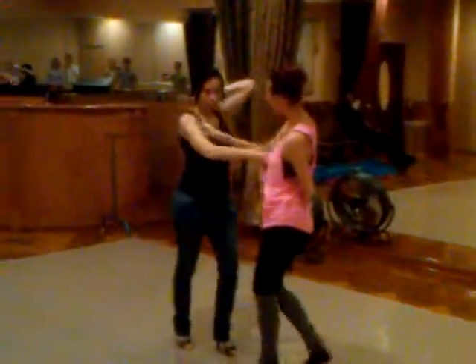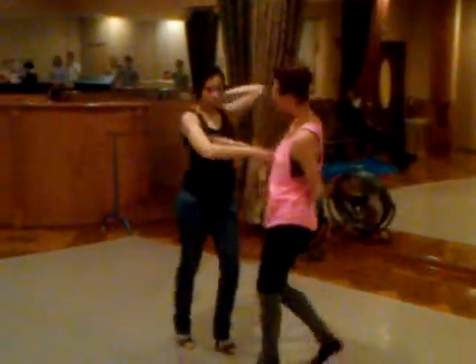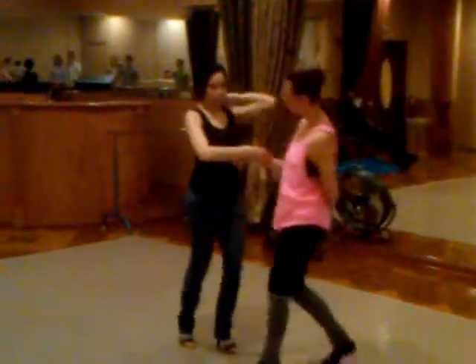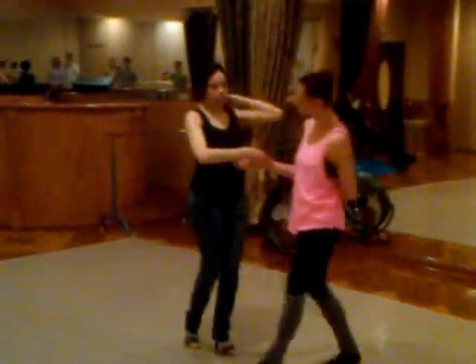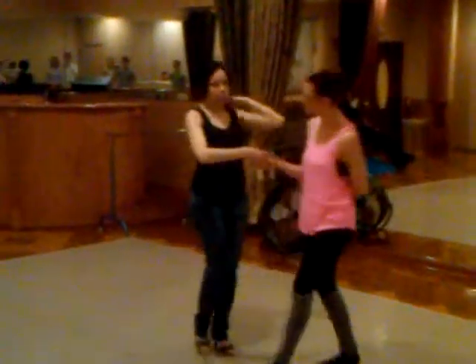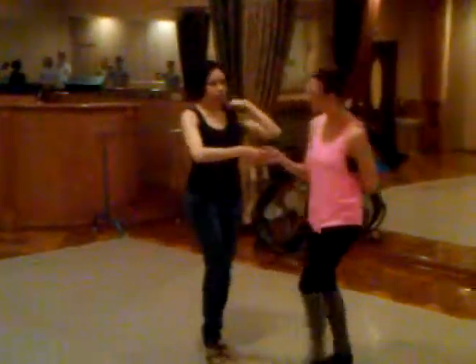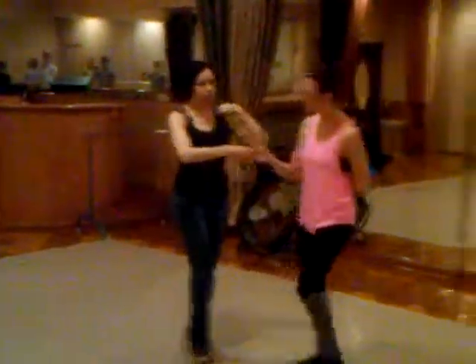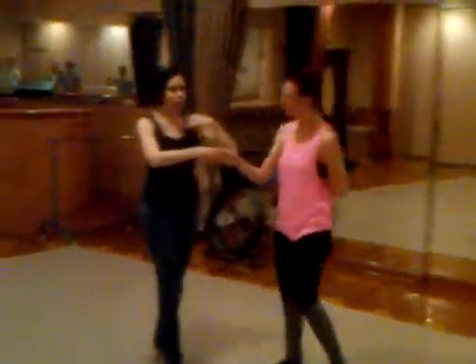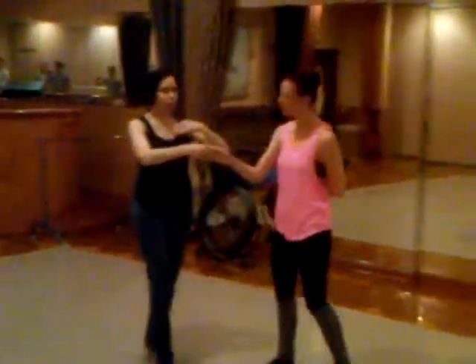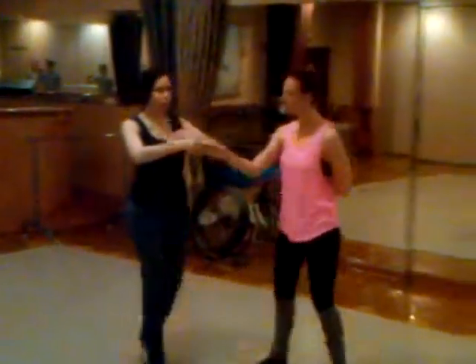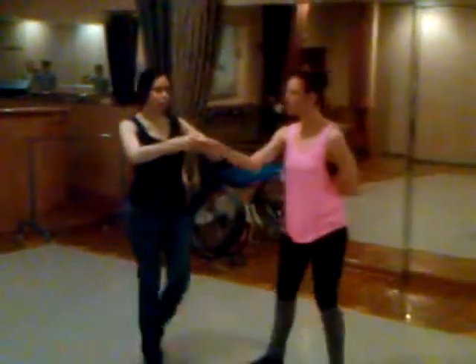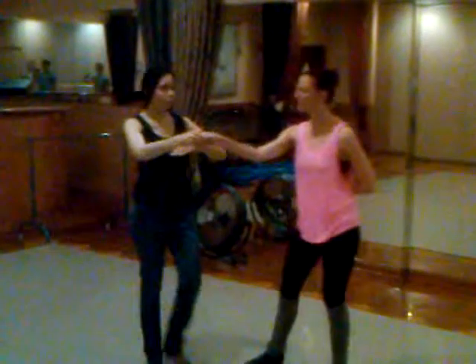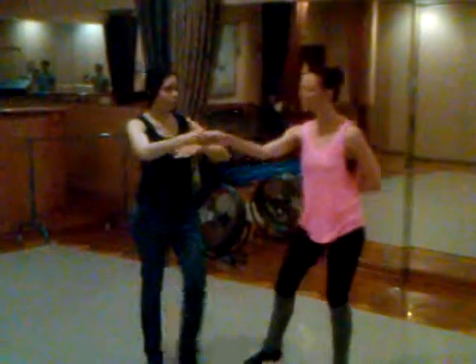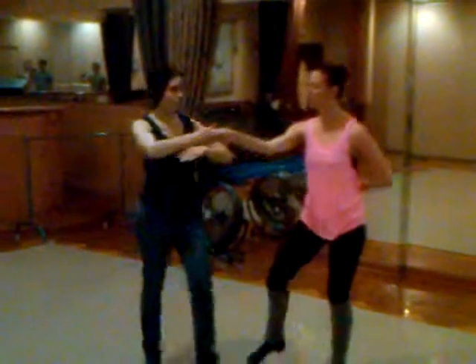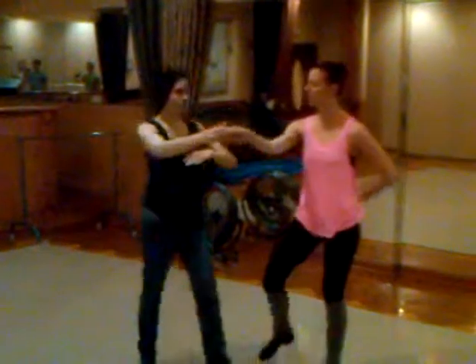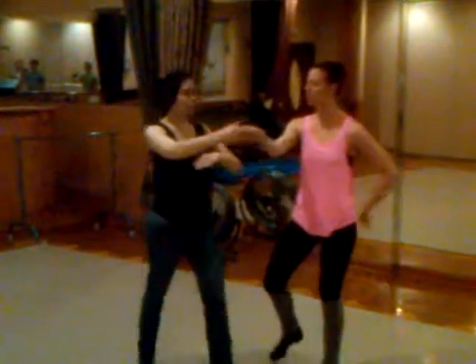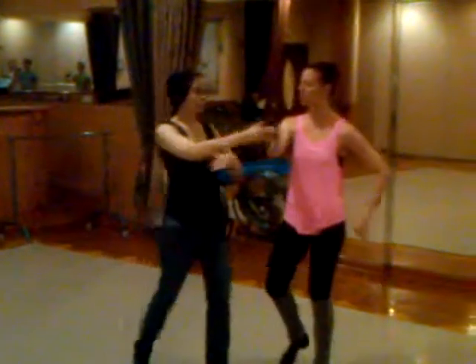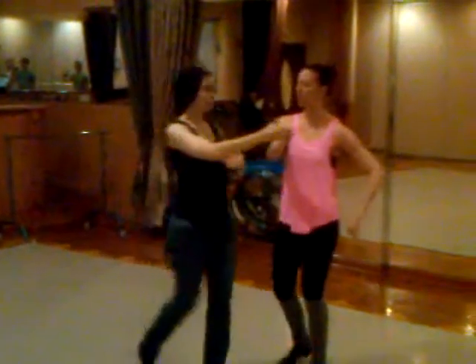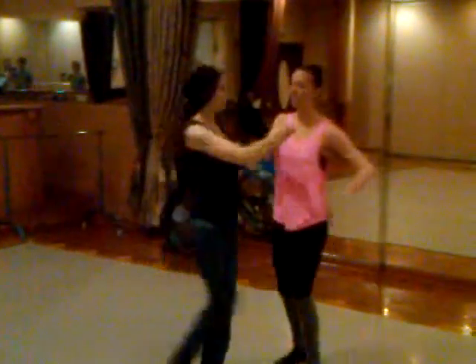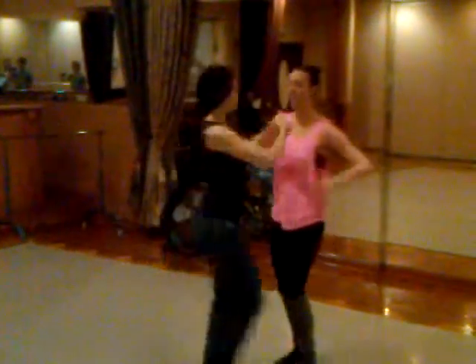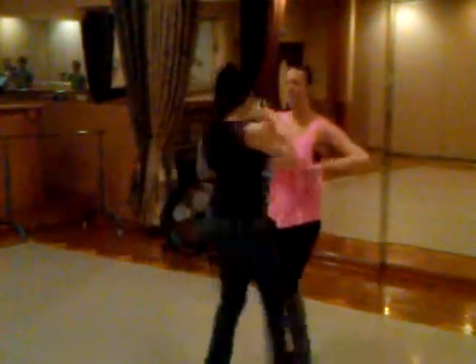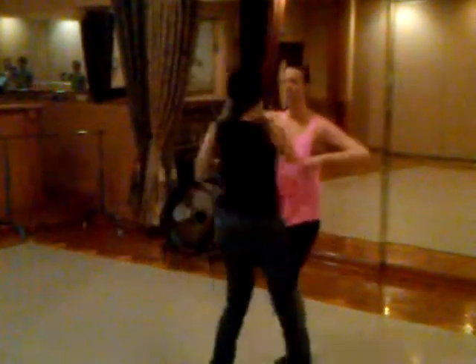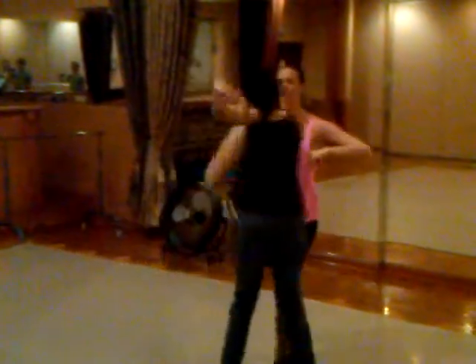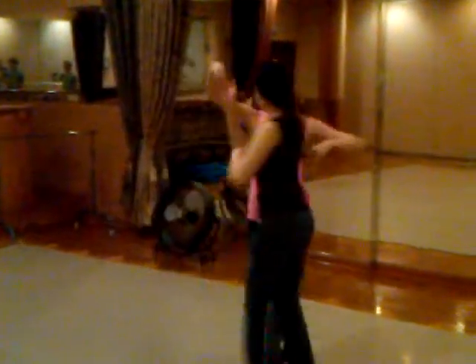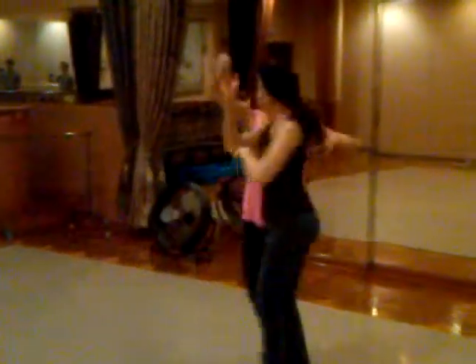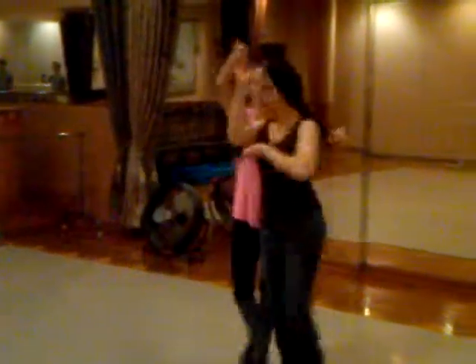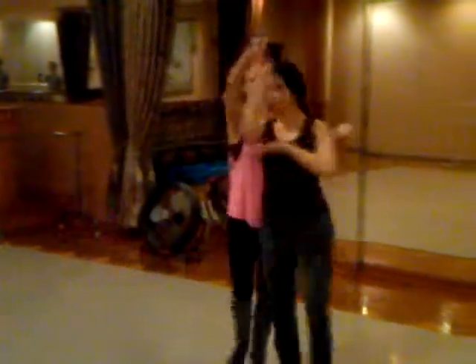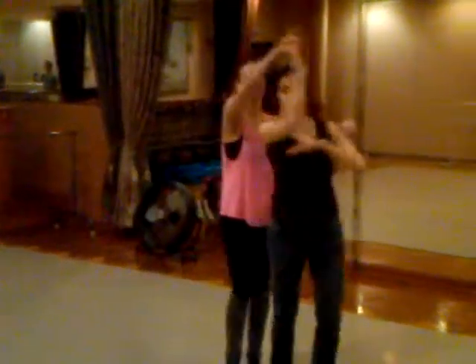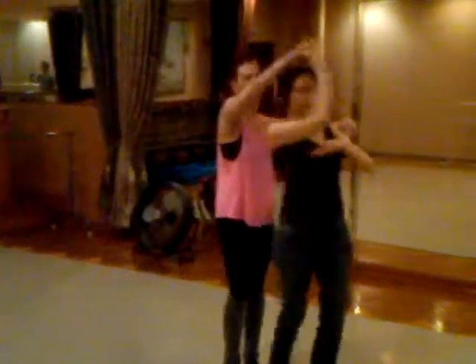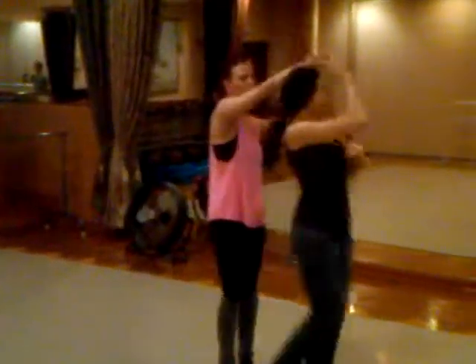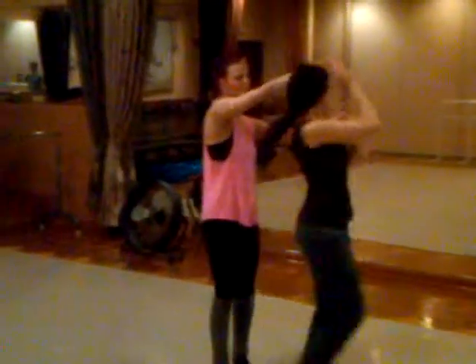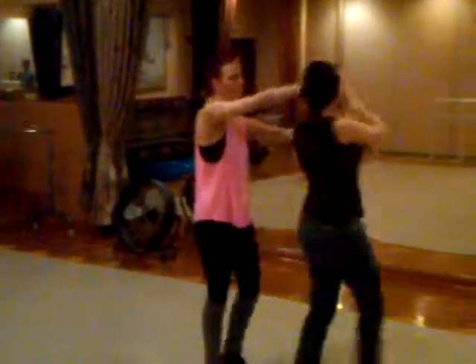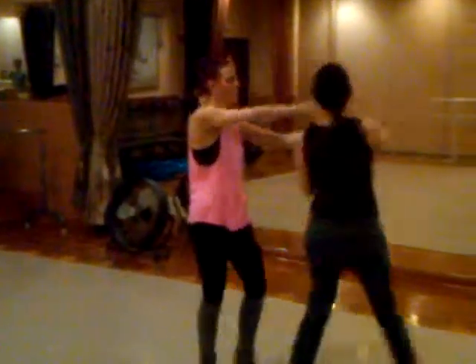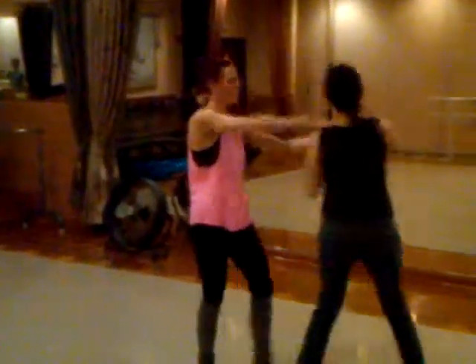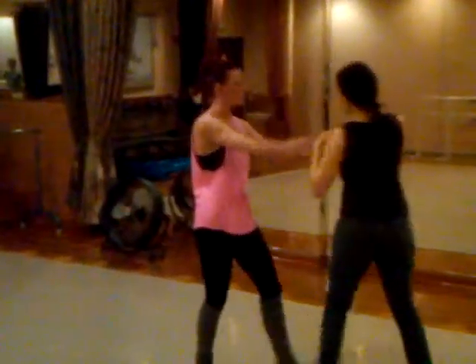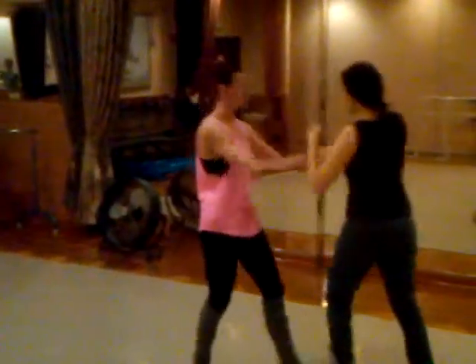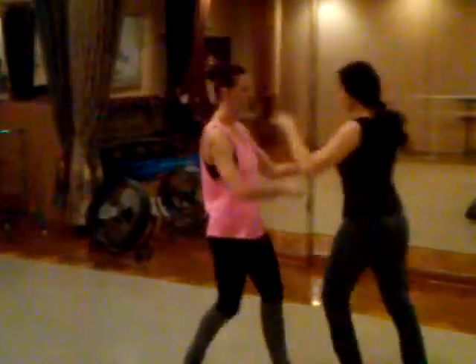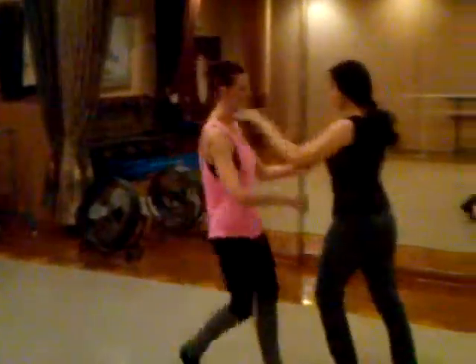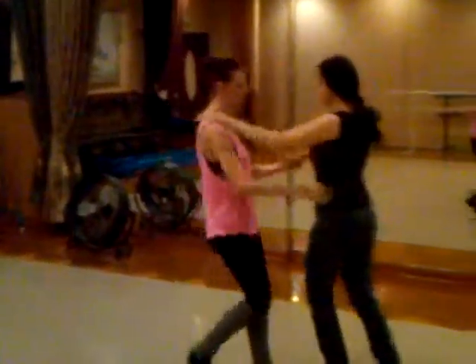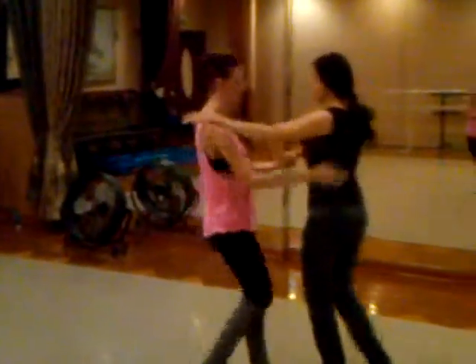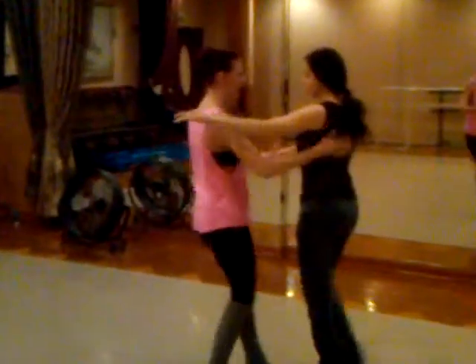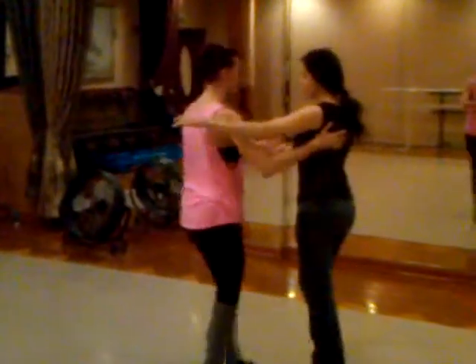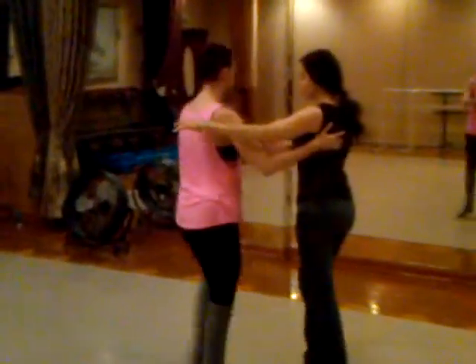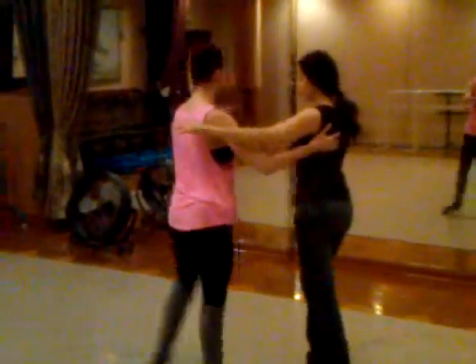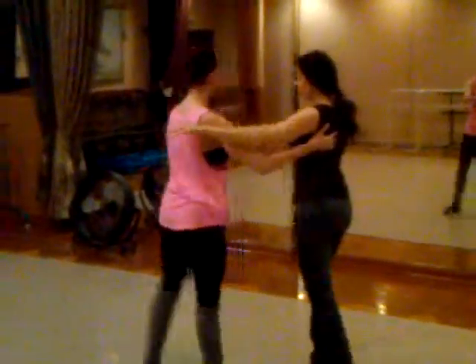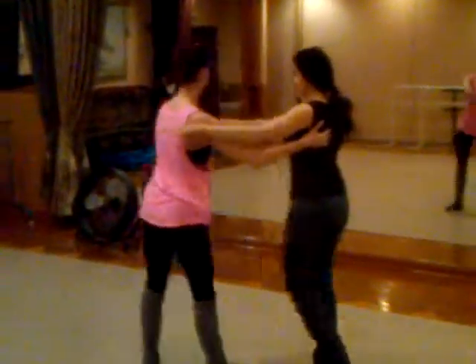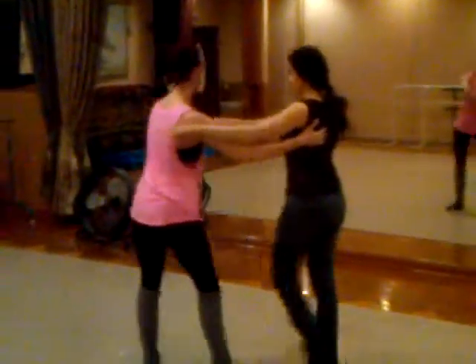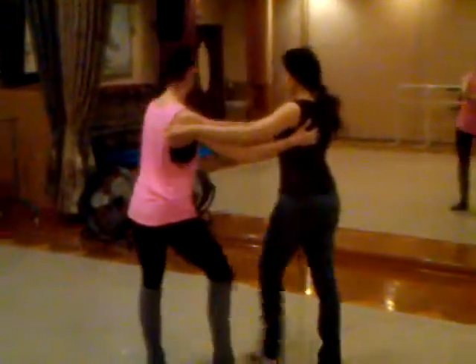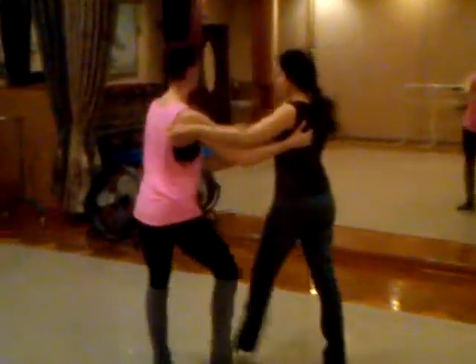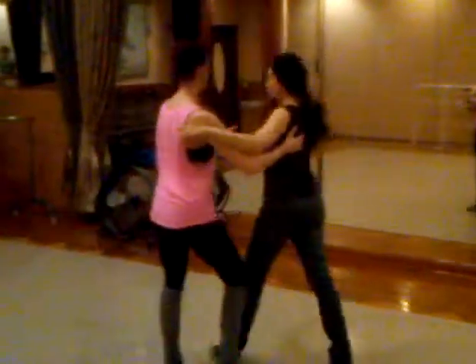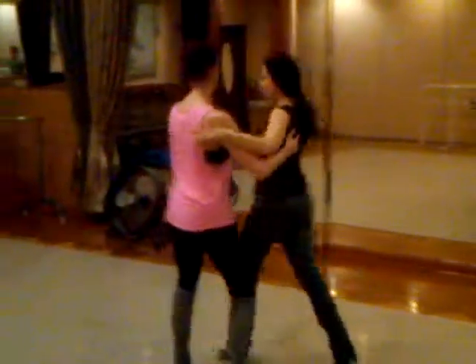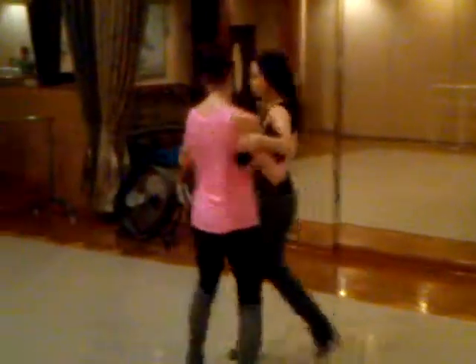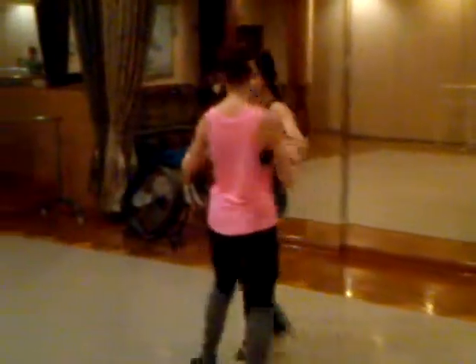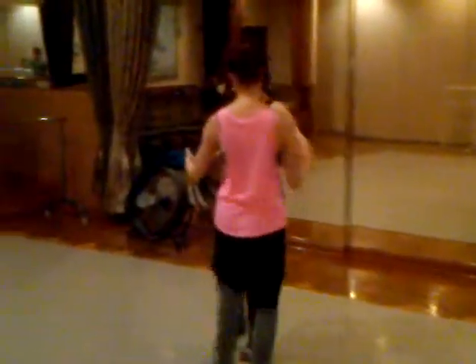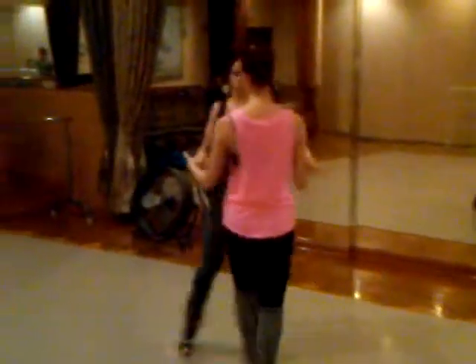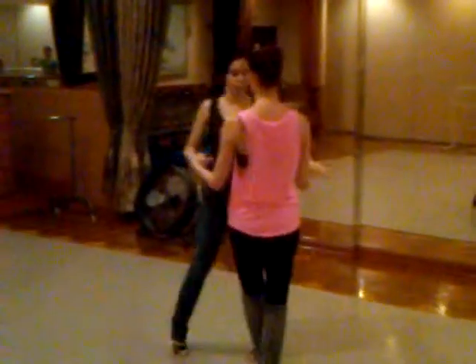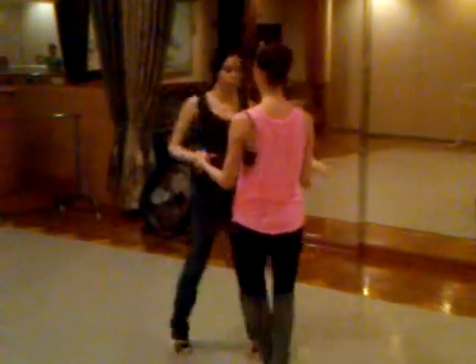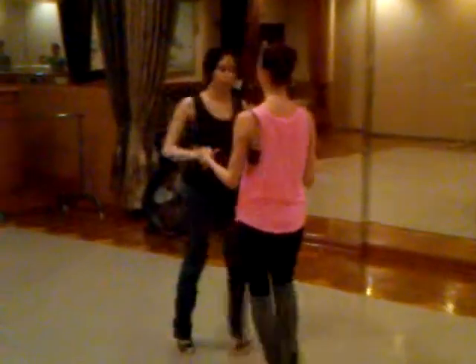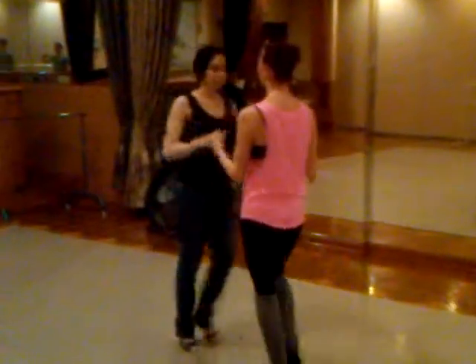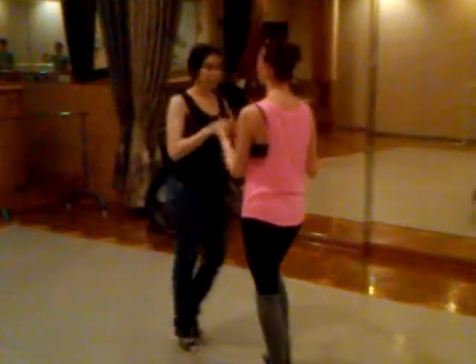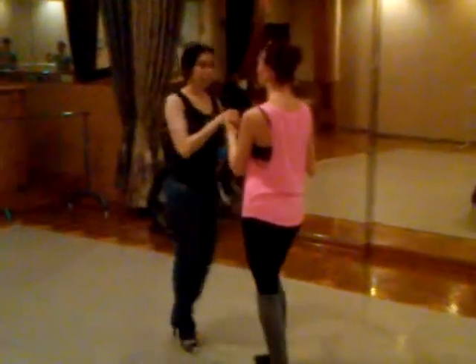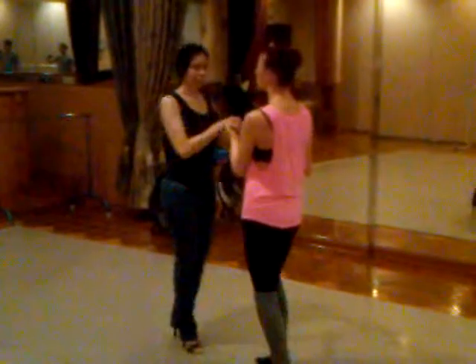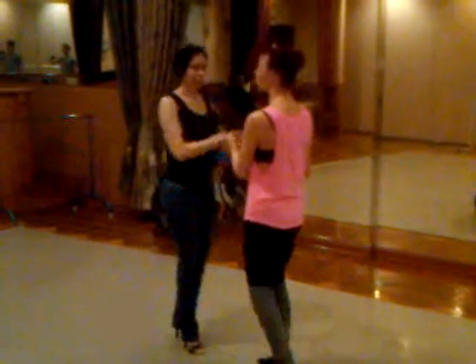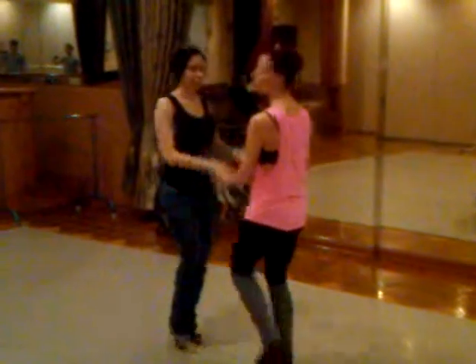One, two, three — it's a handshake inside turn. Drop the catcher, pick her up, cross body leap.